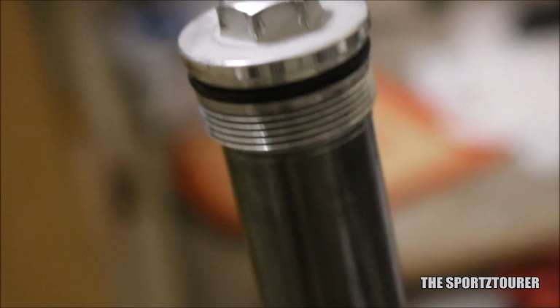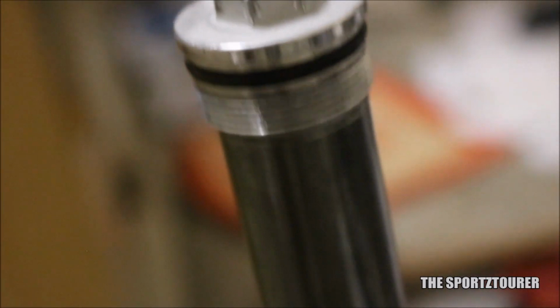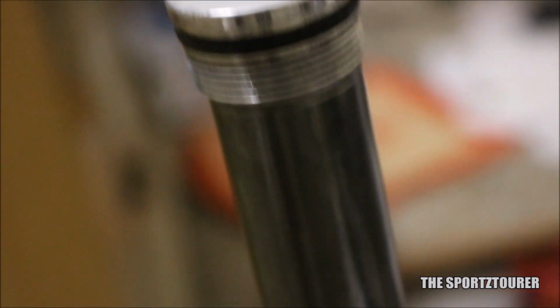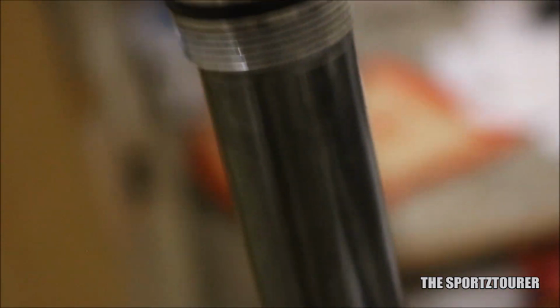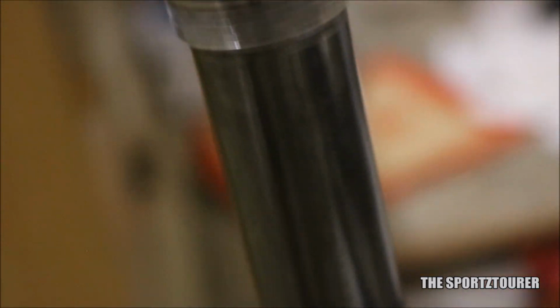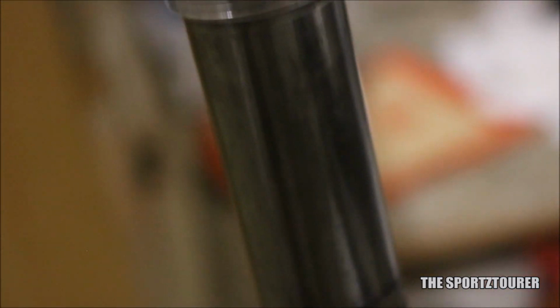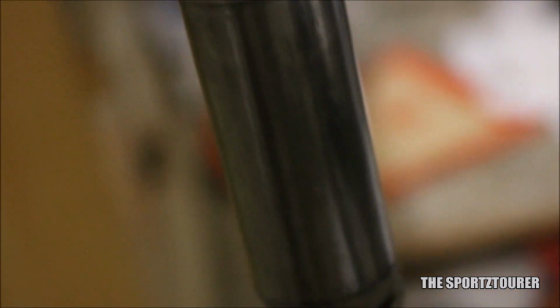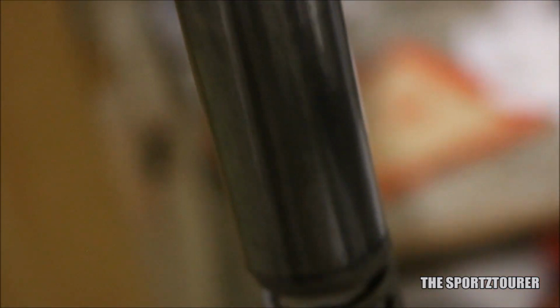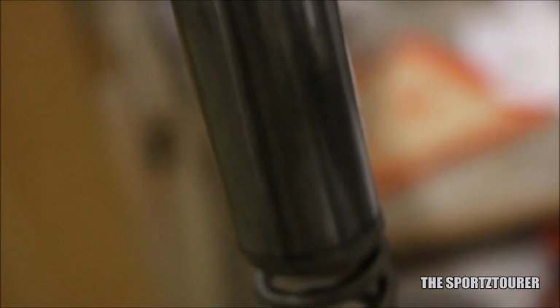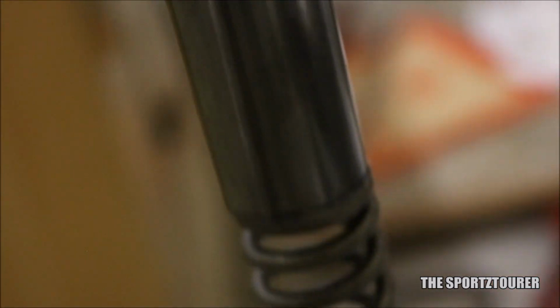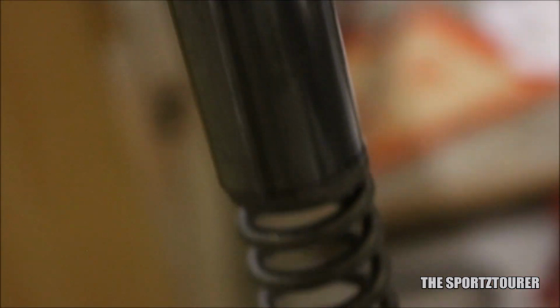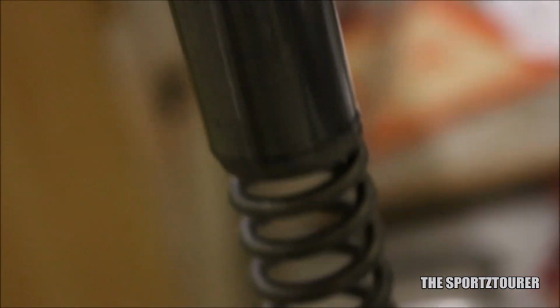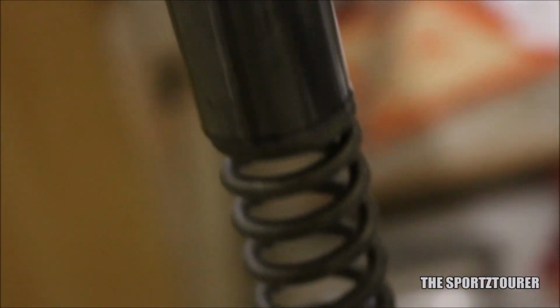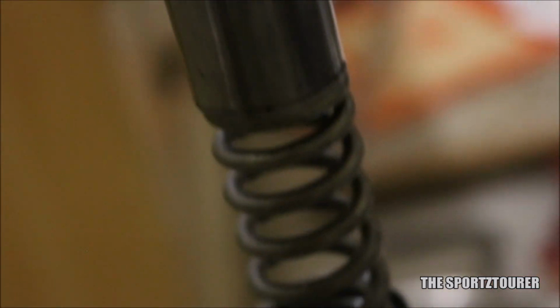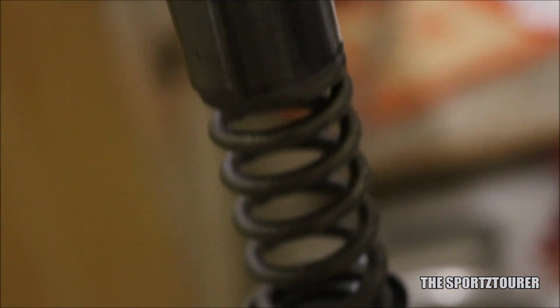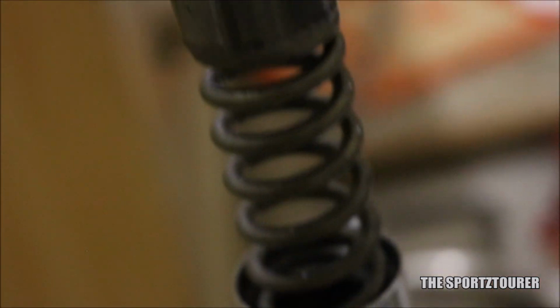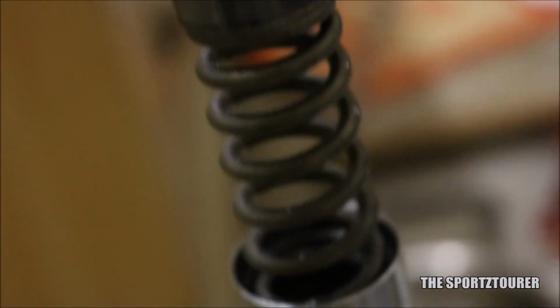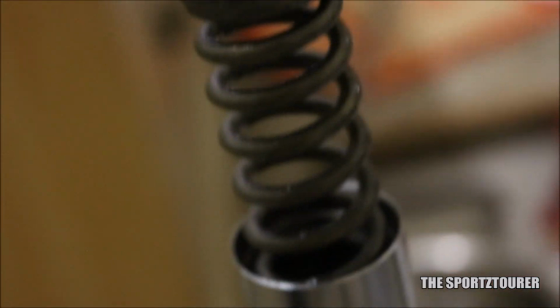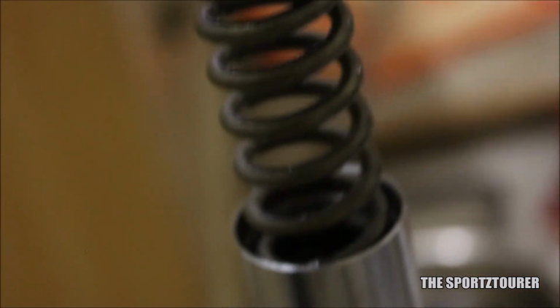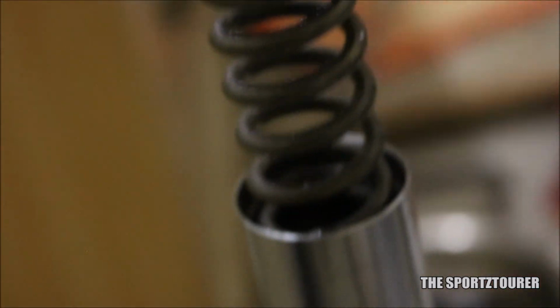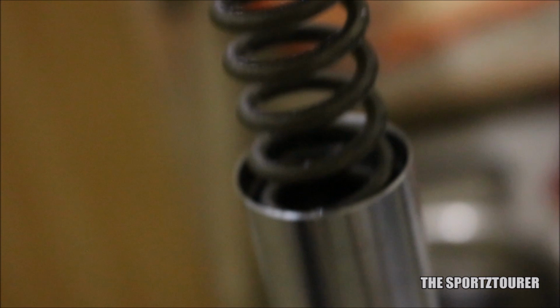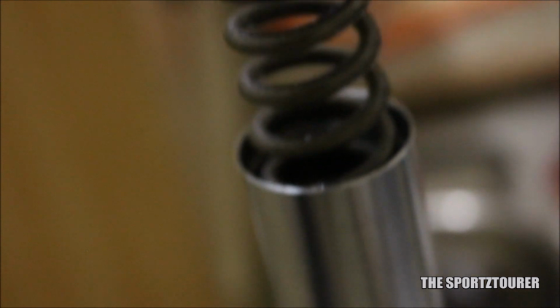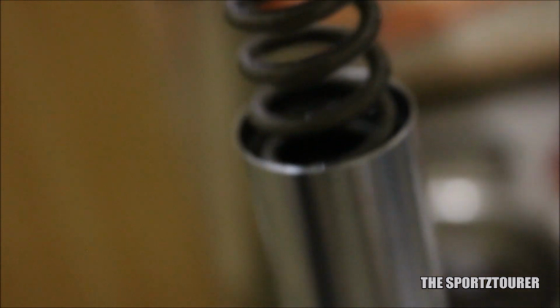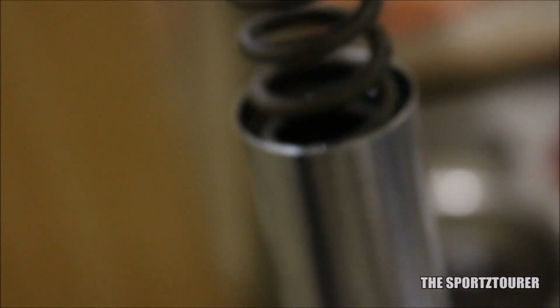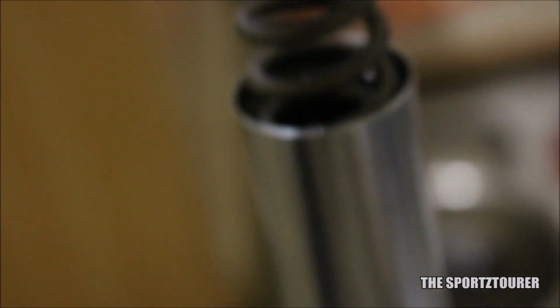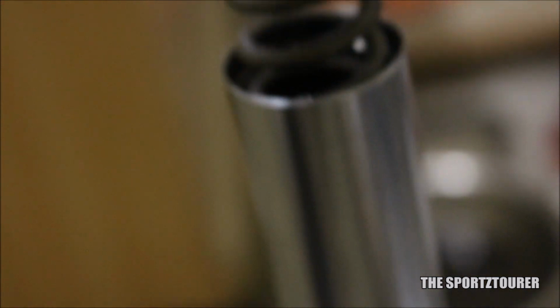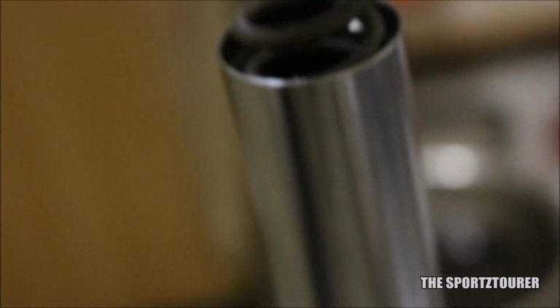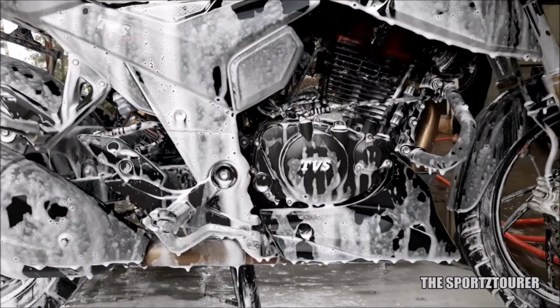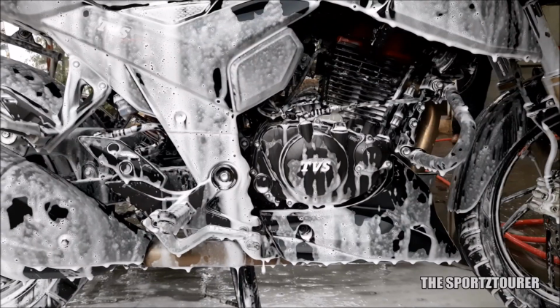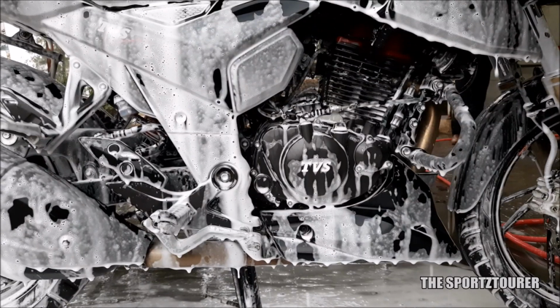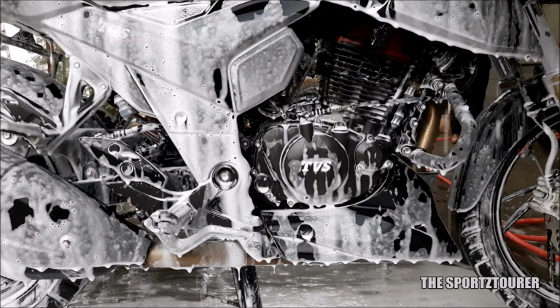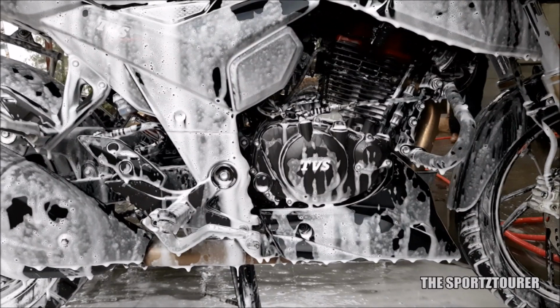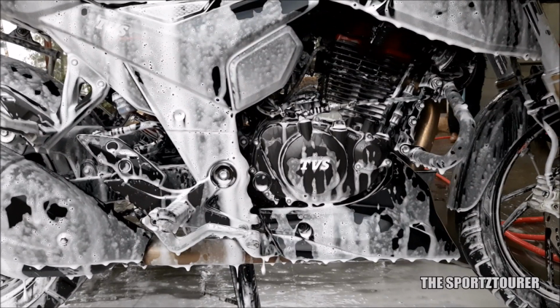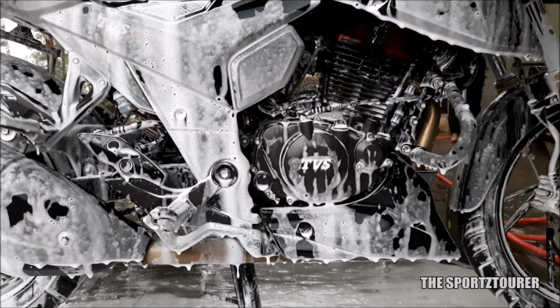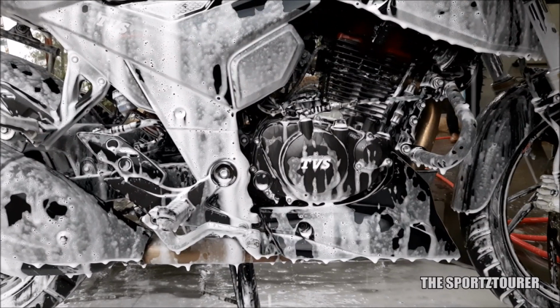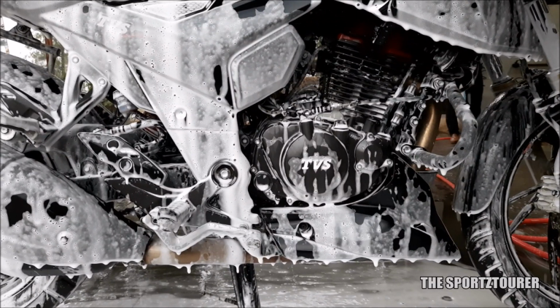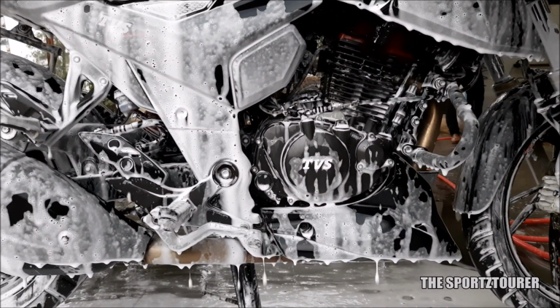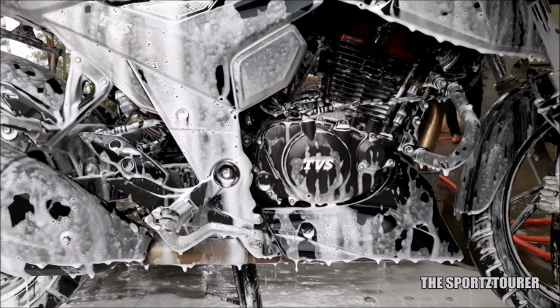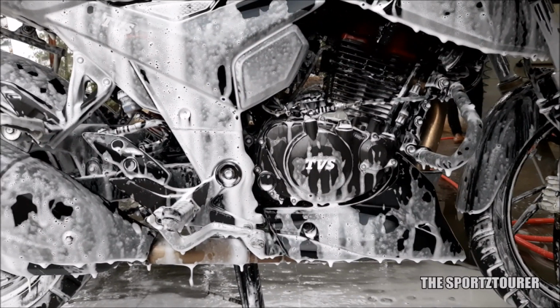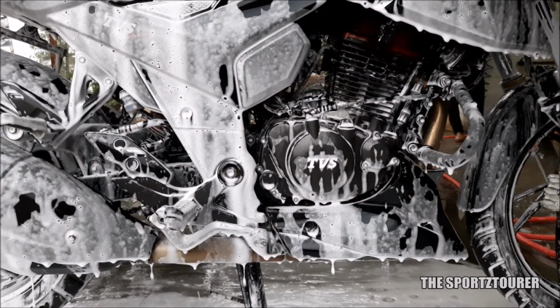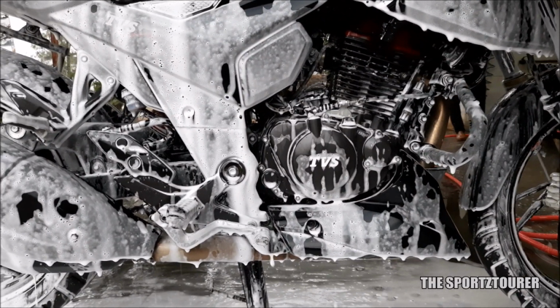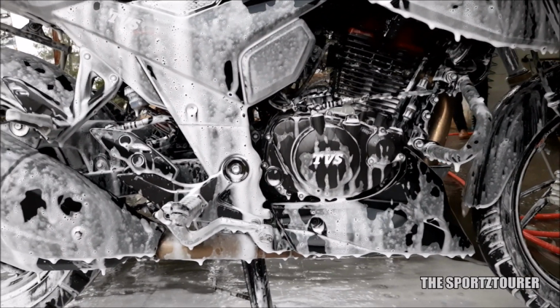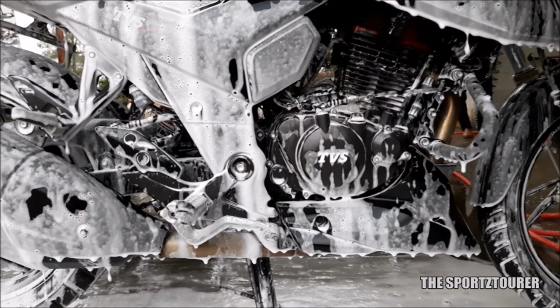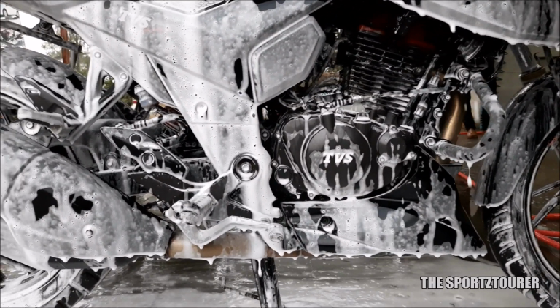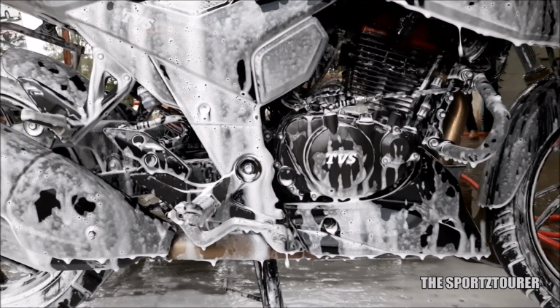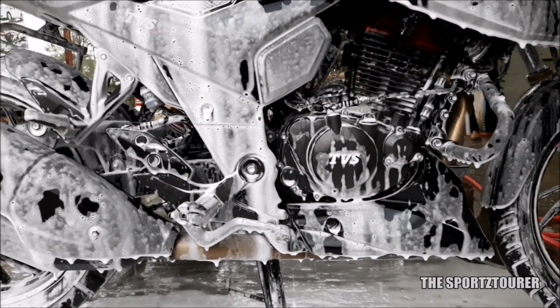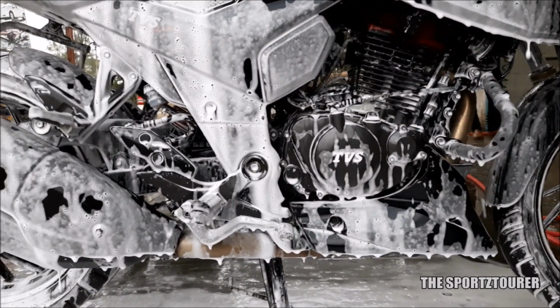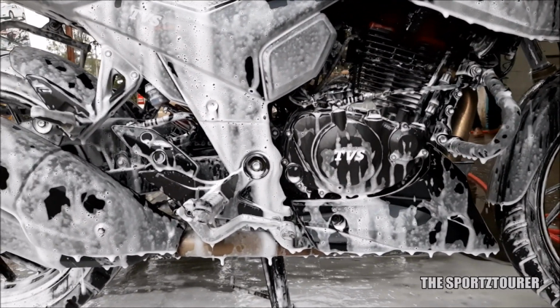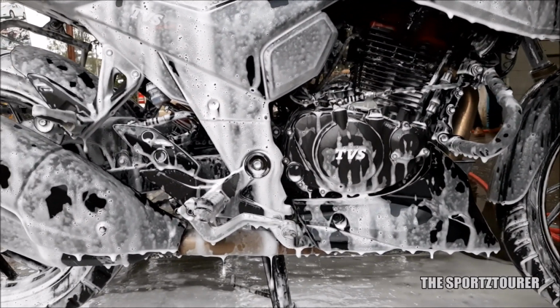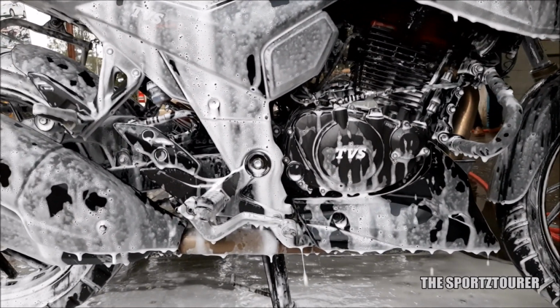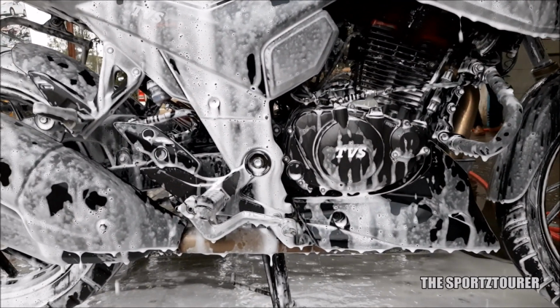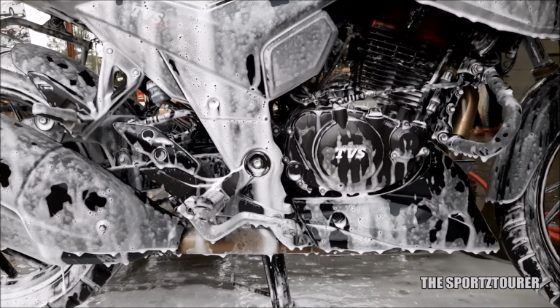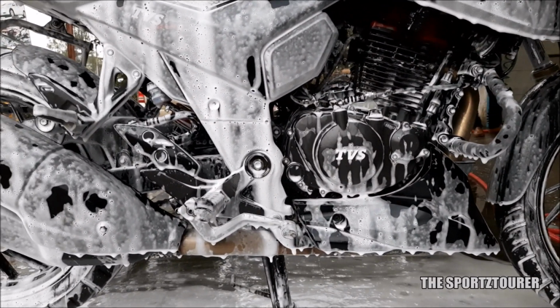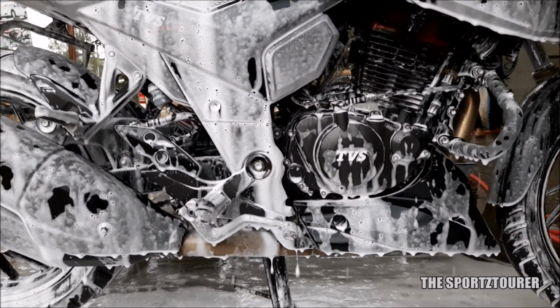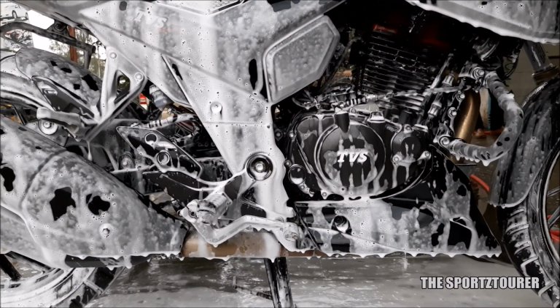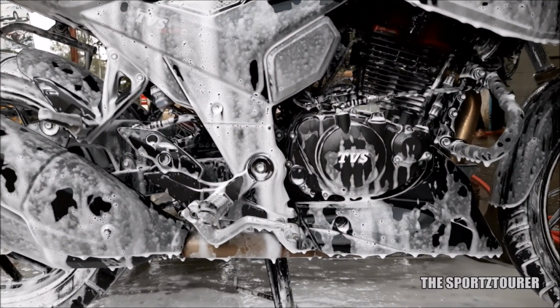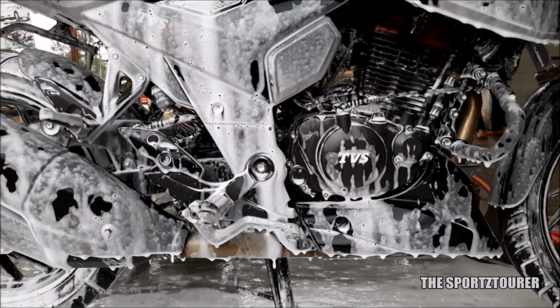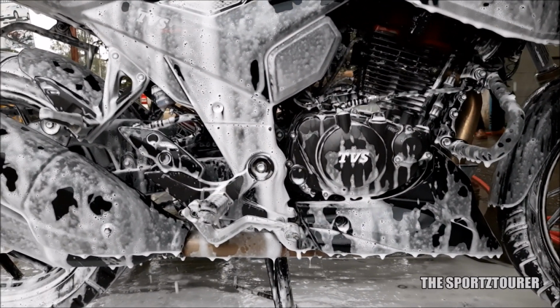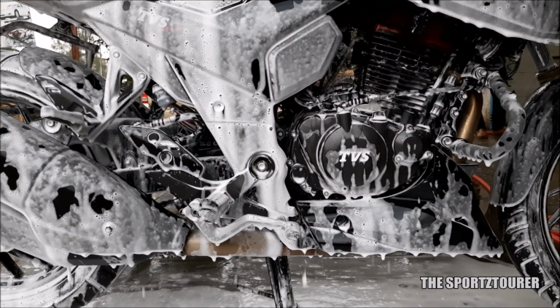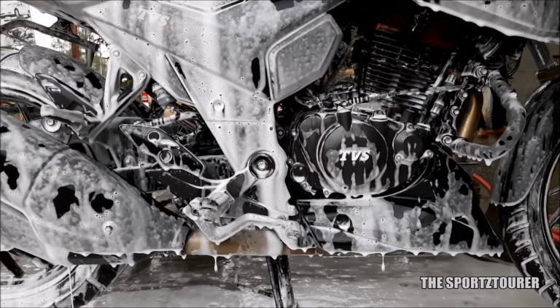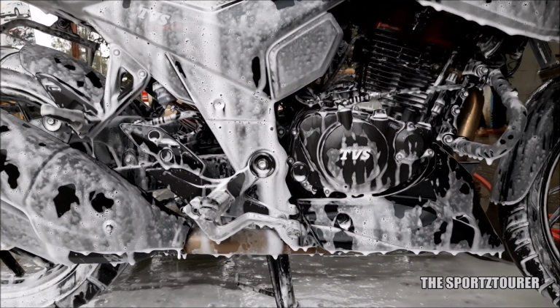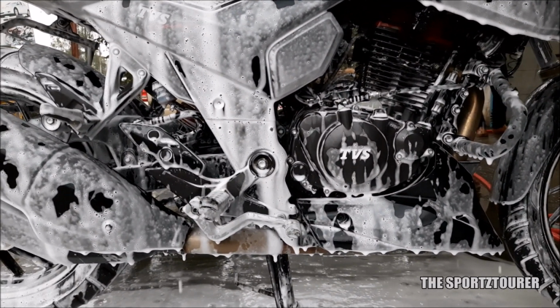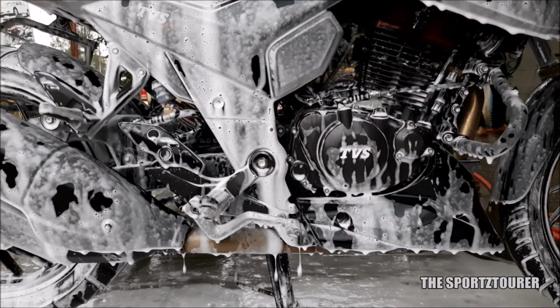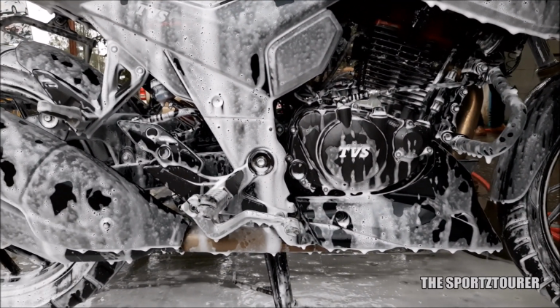Before we begin with the inspection and preparation process, get the motorcycle thoroughly washed and cleaned up, which should make the later part easy.